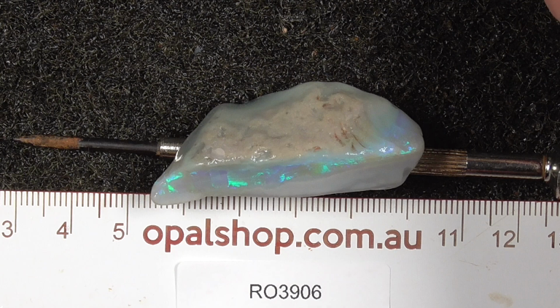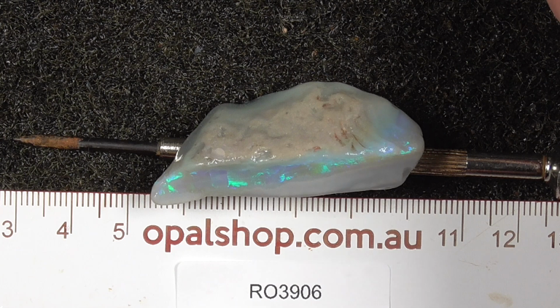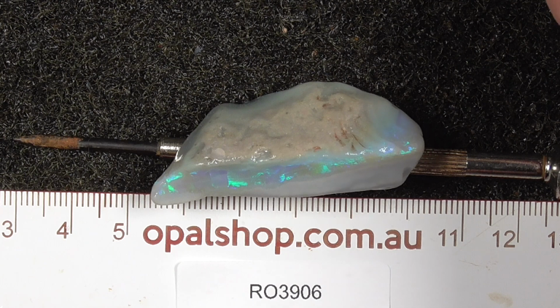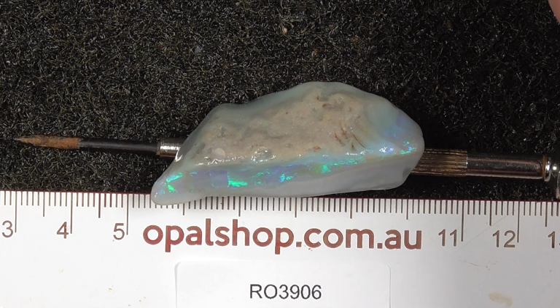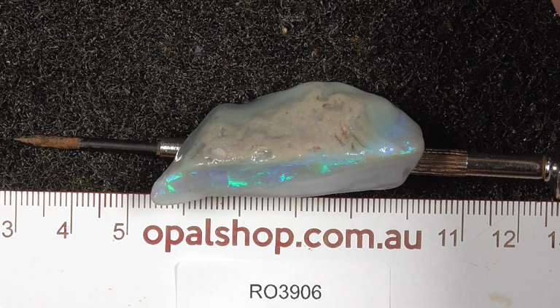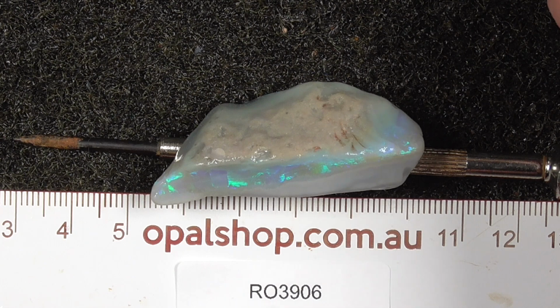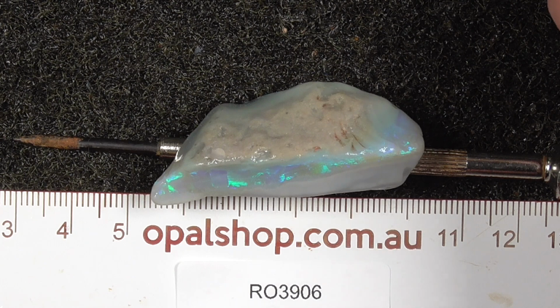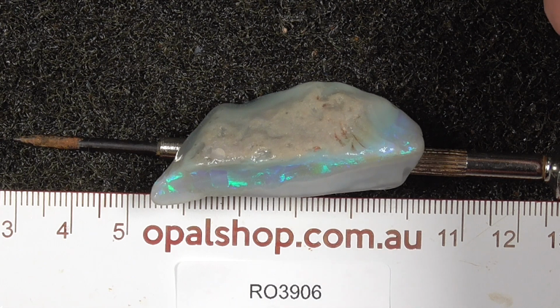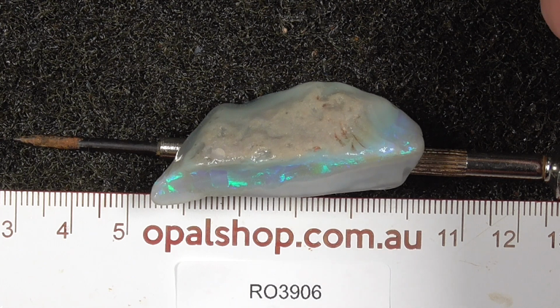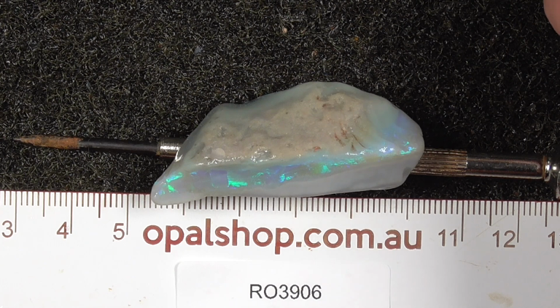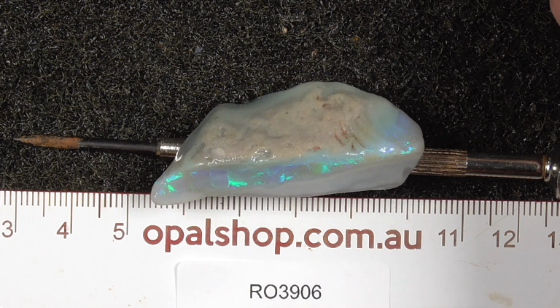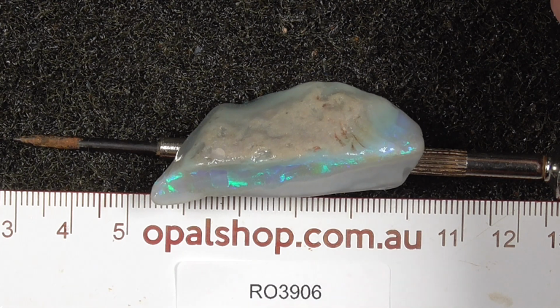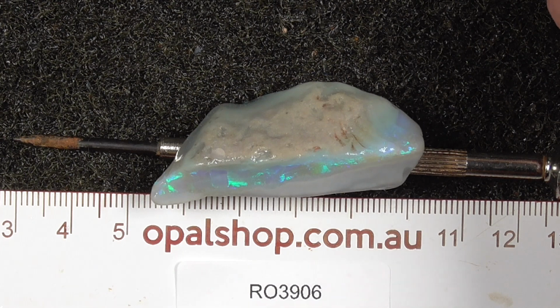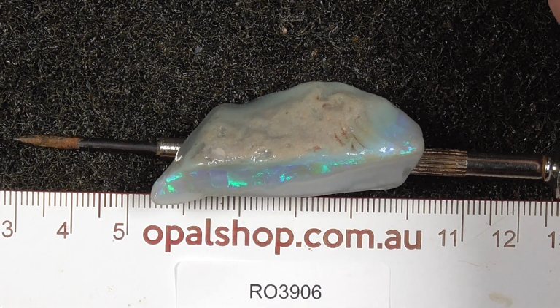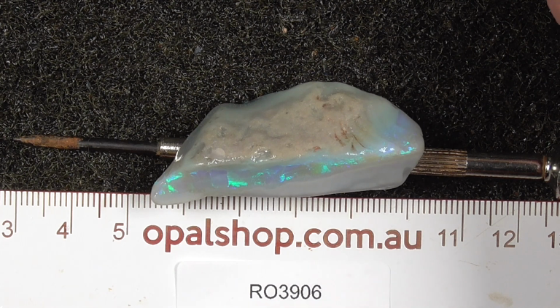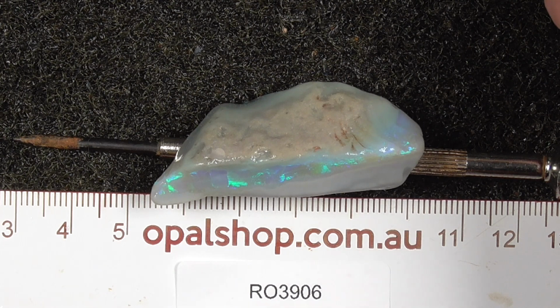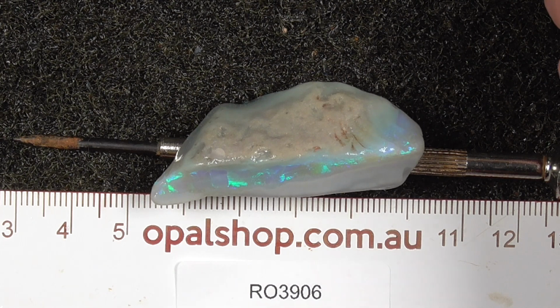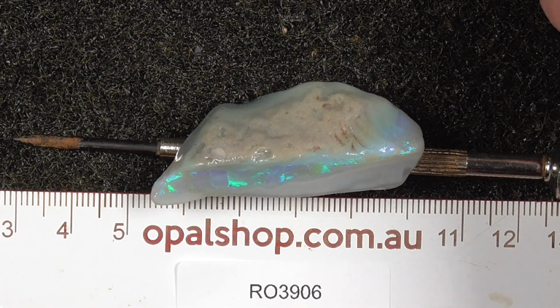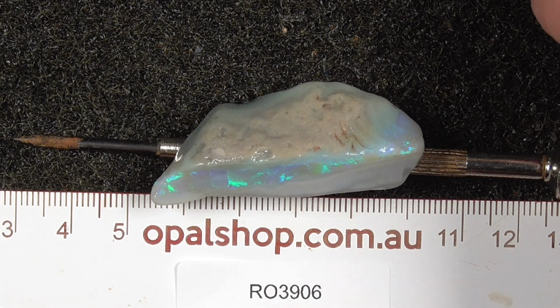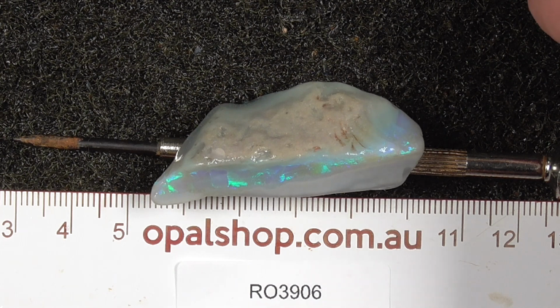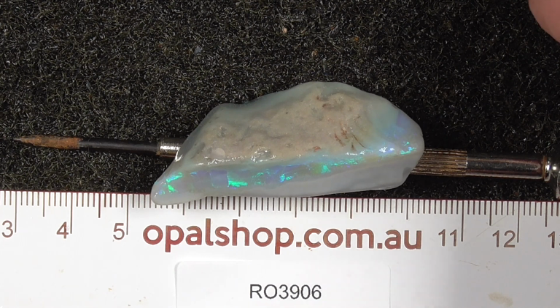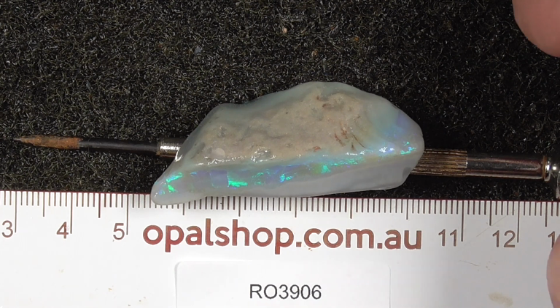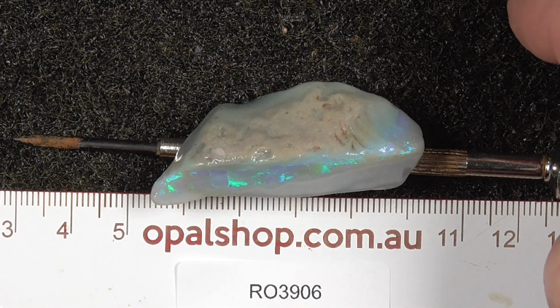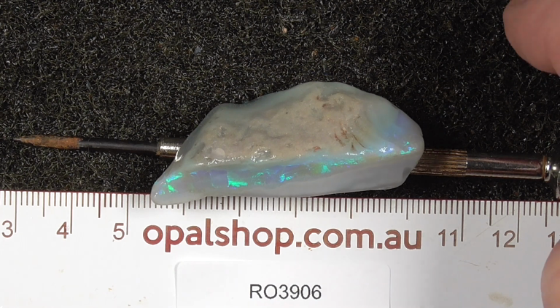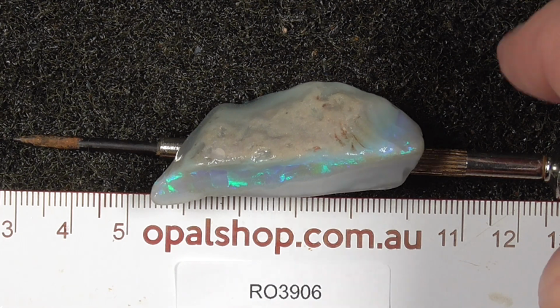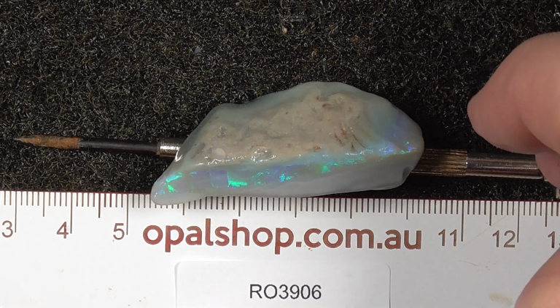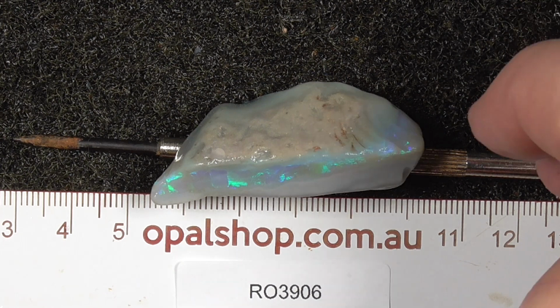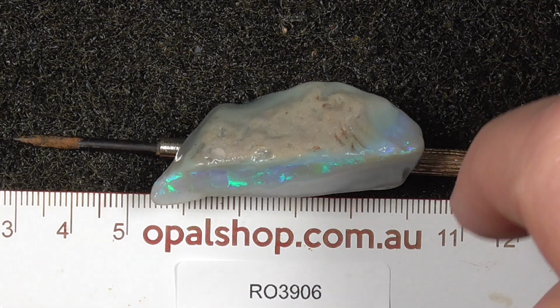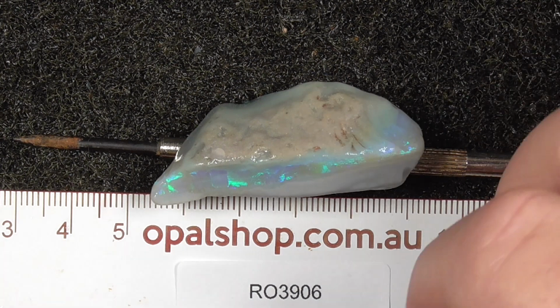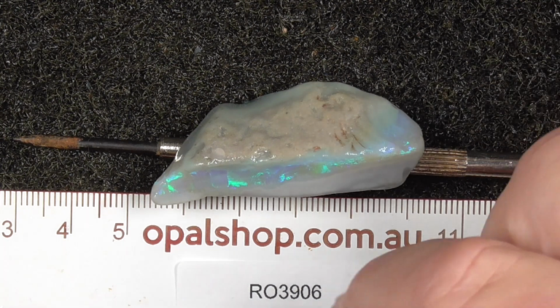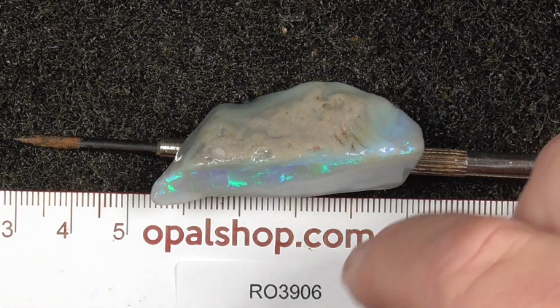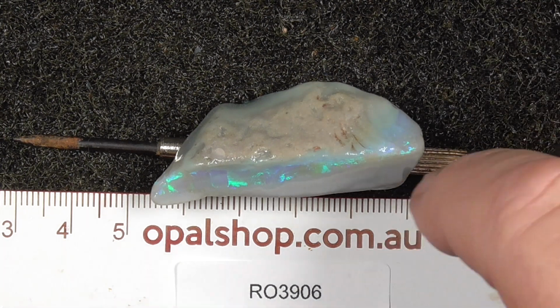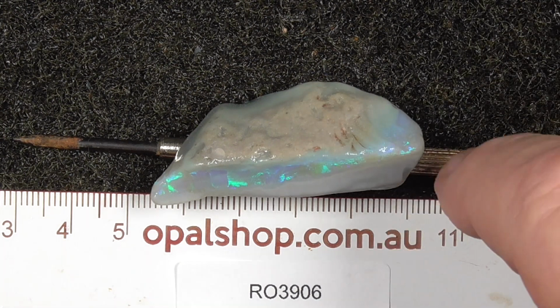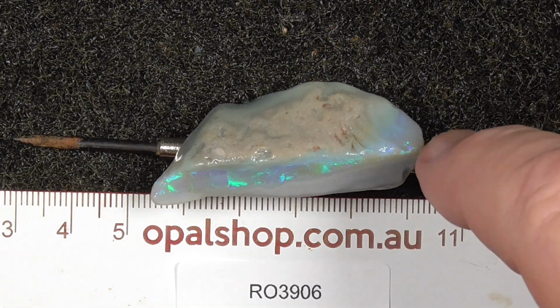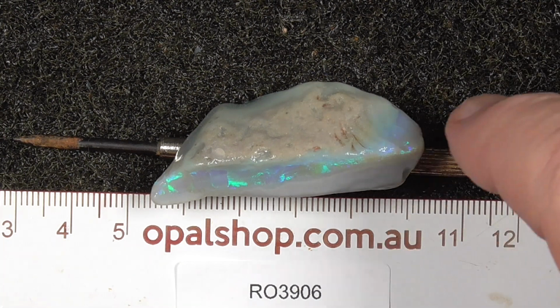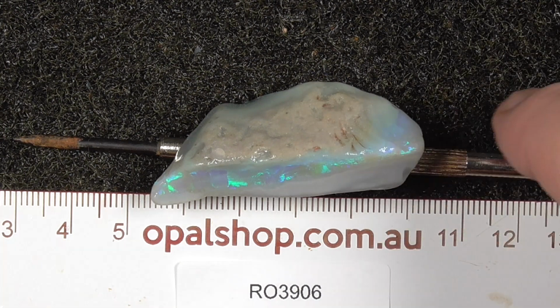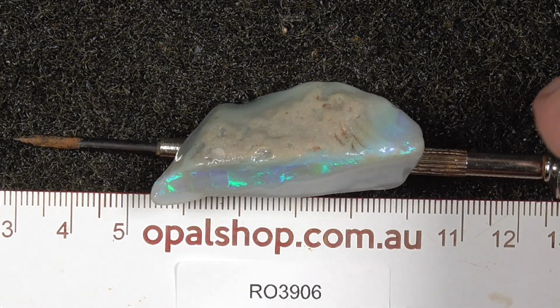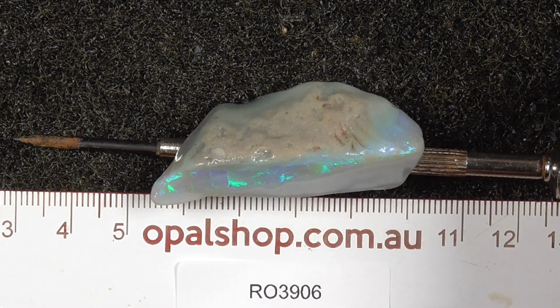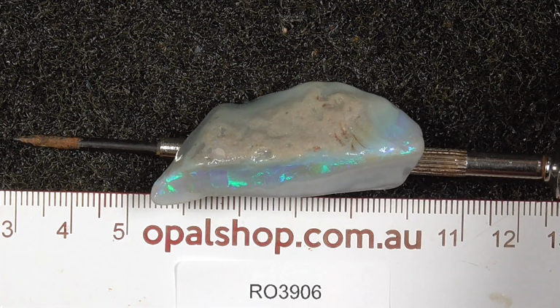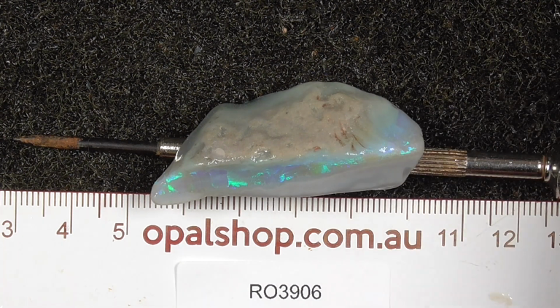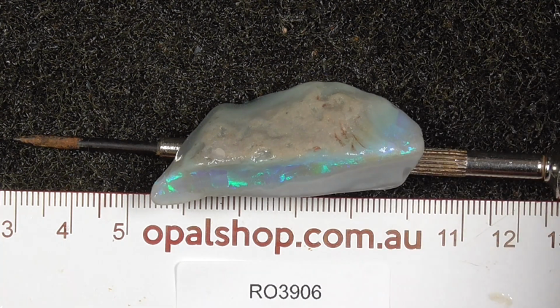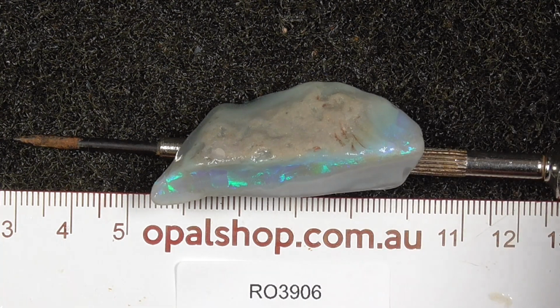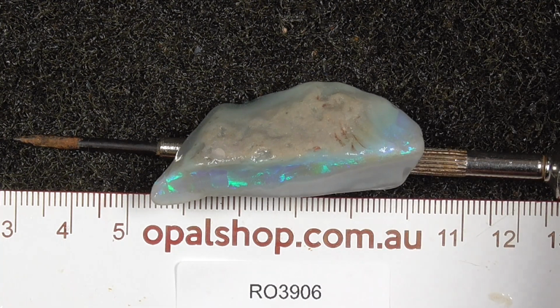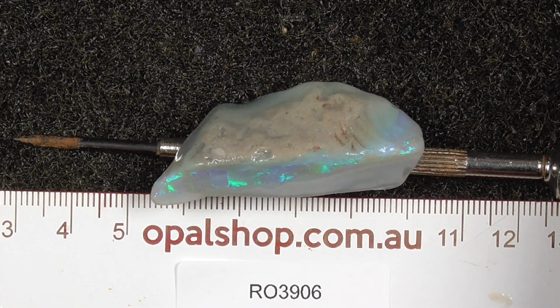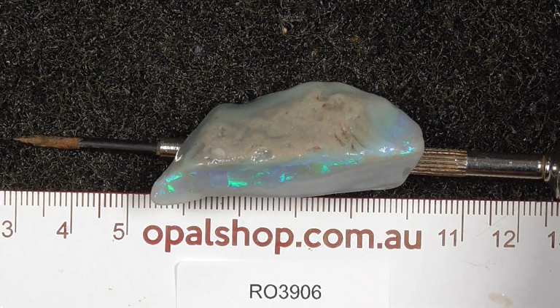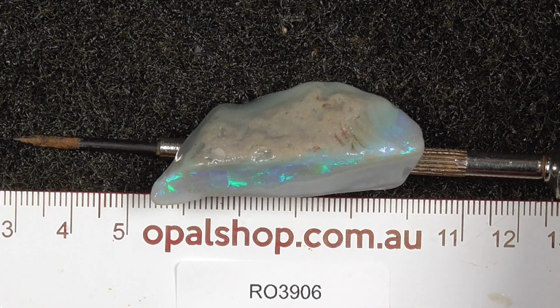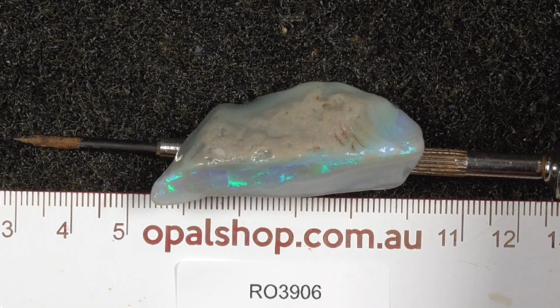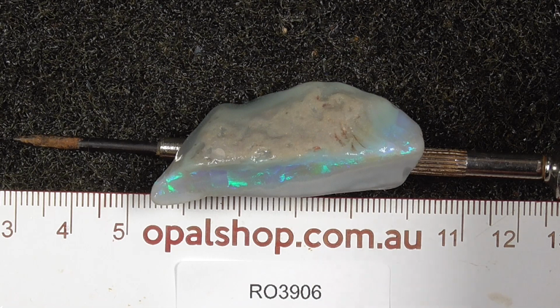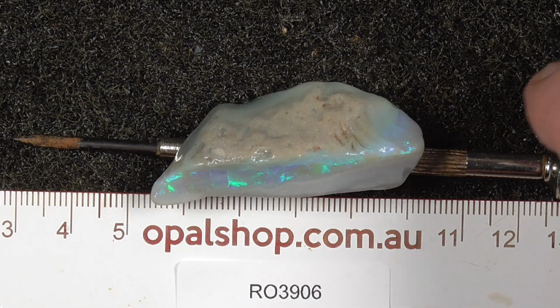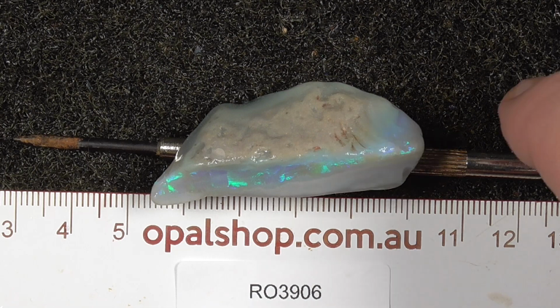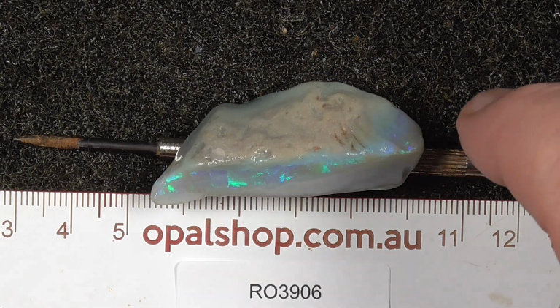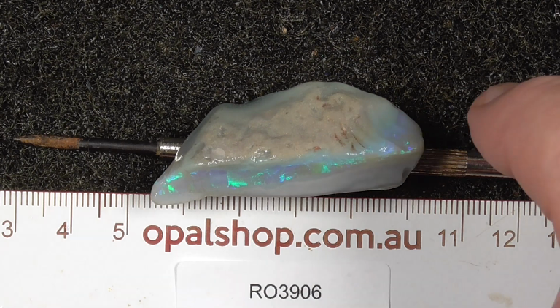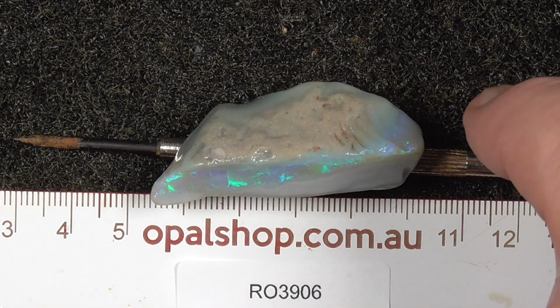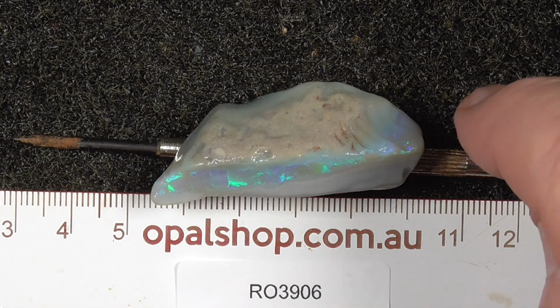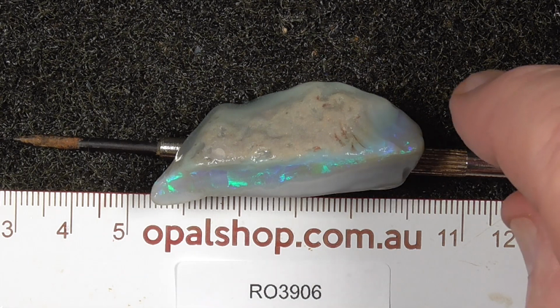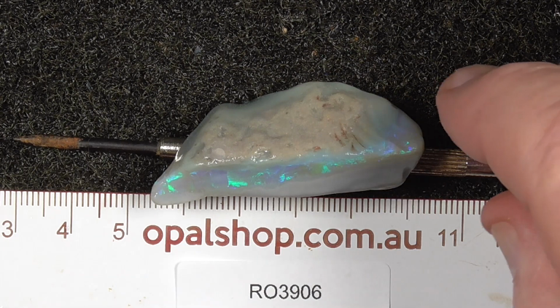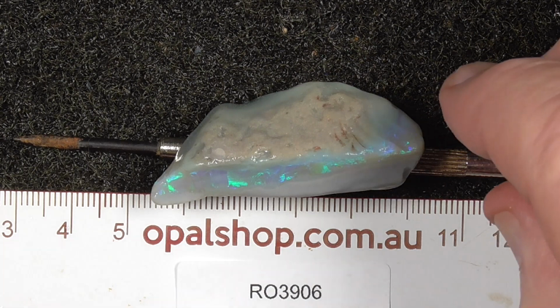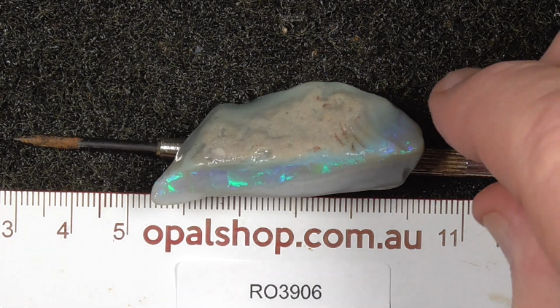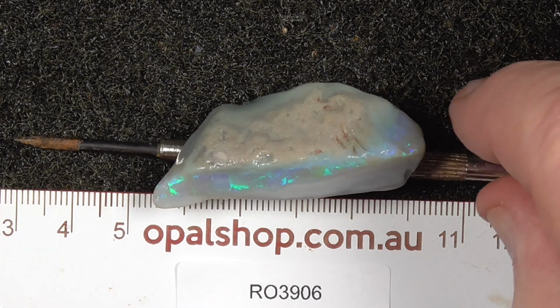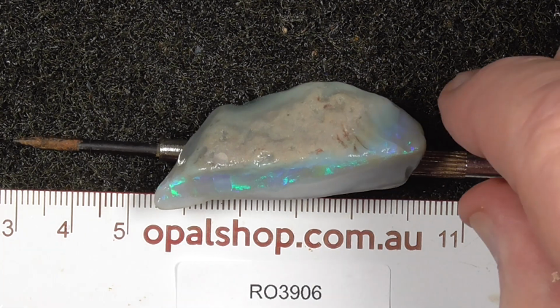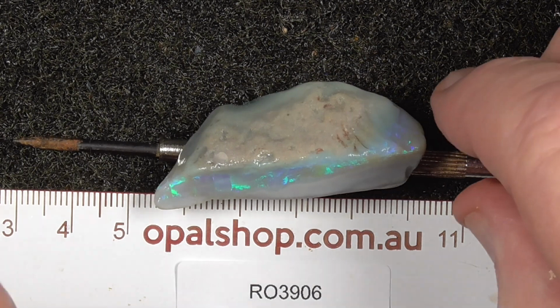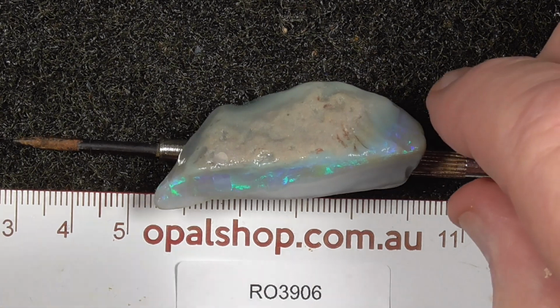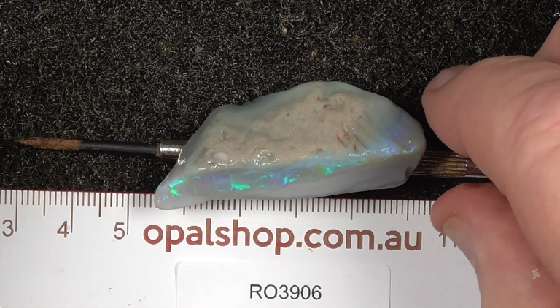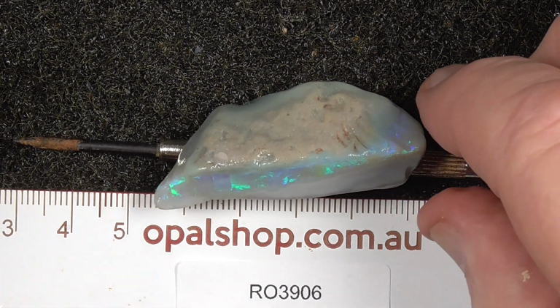Here's a nice piece of seam opal from Lighting Ridge, Australia. It was measured in millimetres, and the material has been wetted.